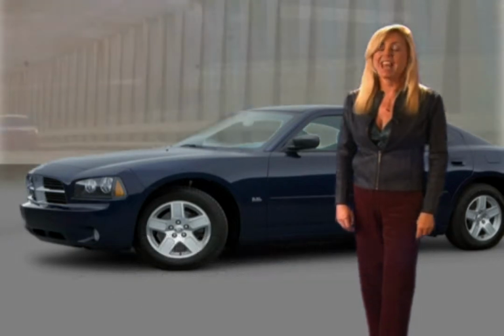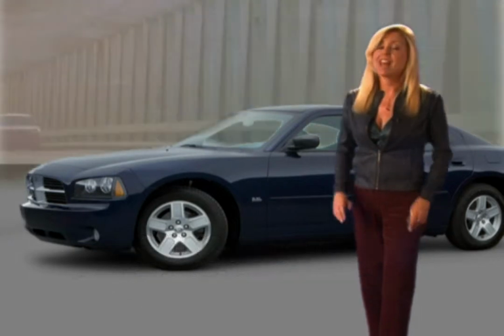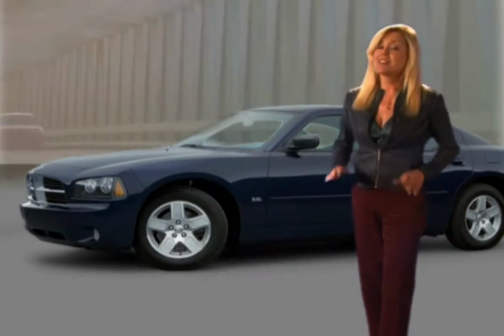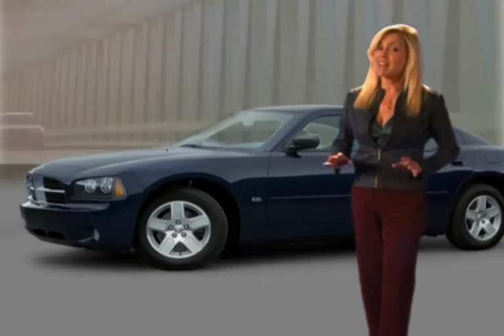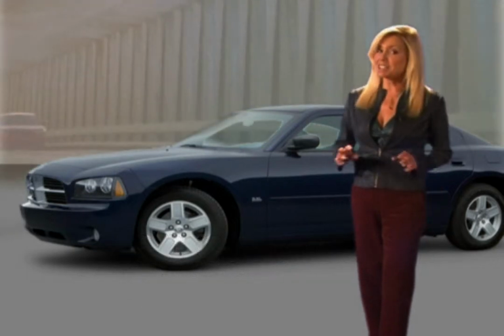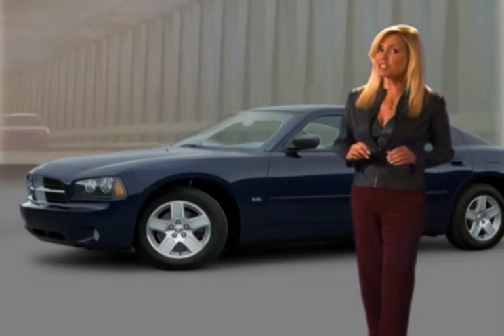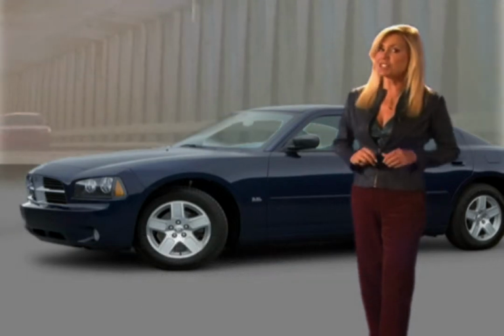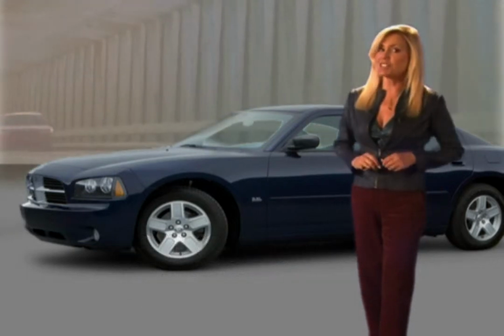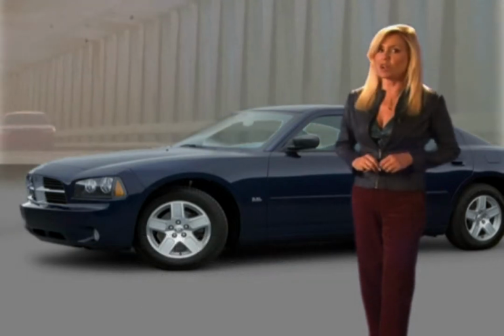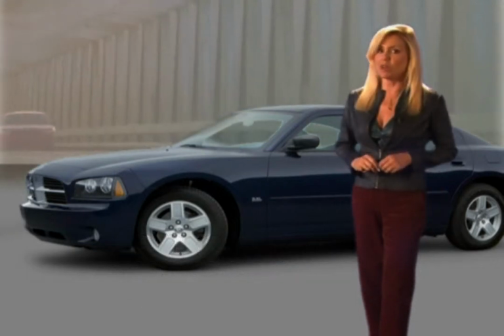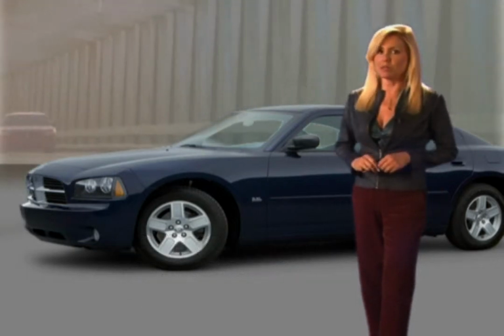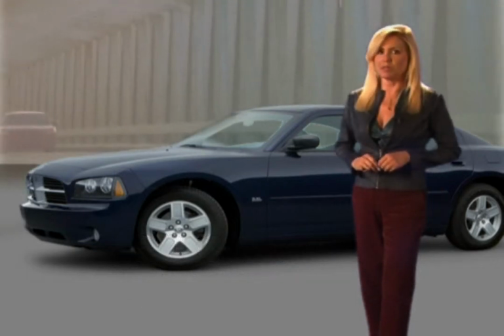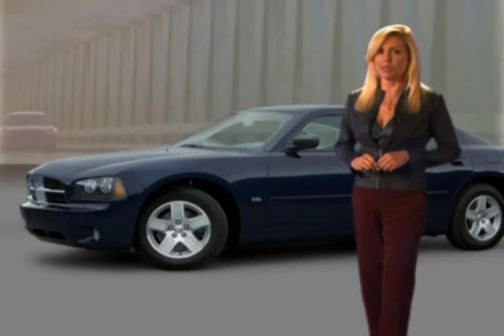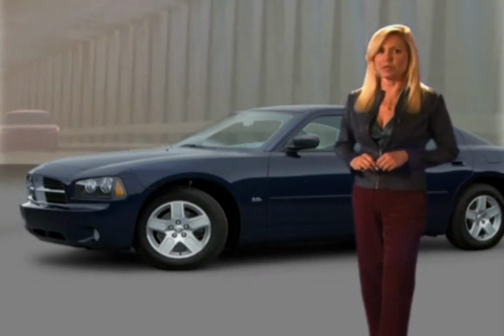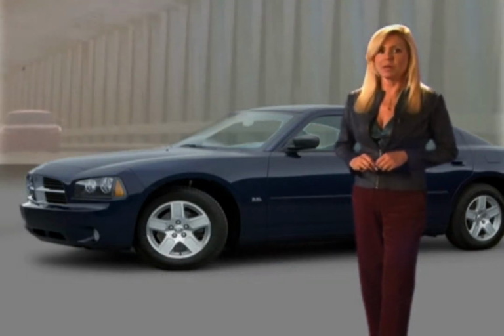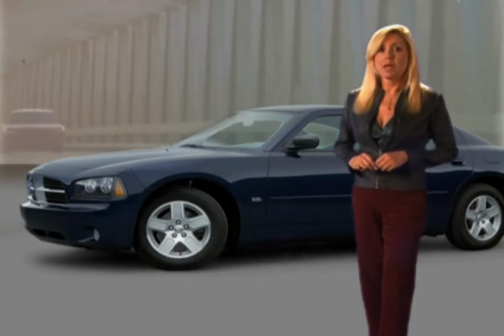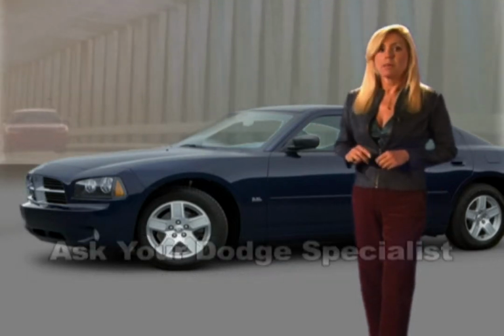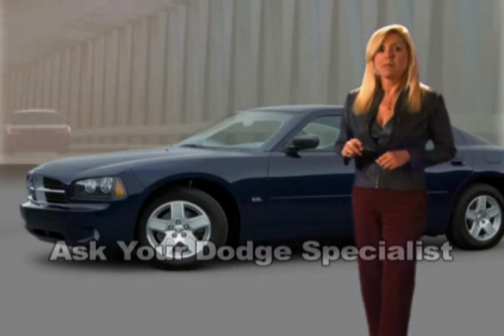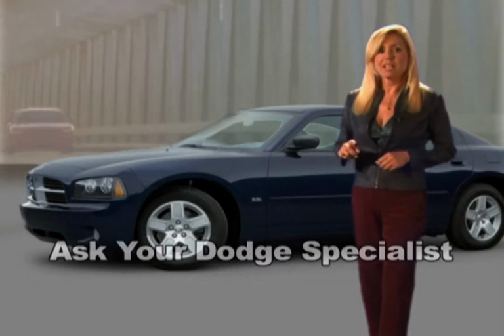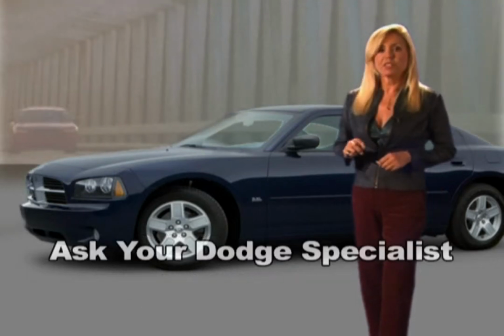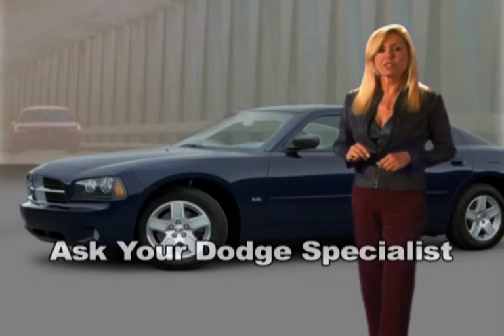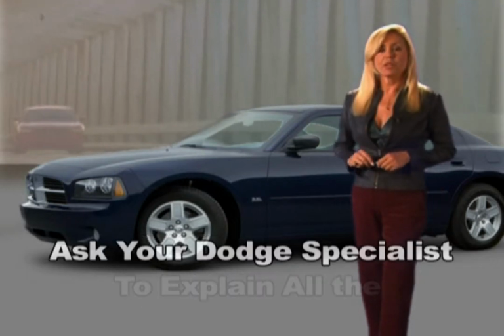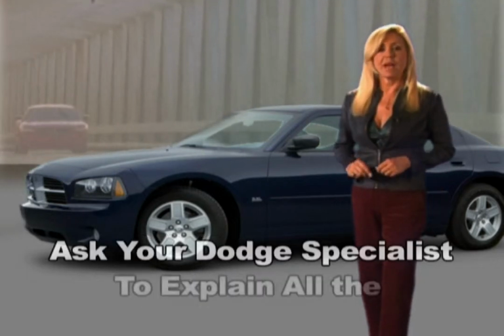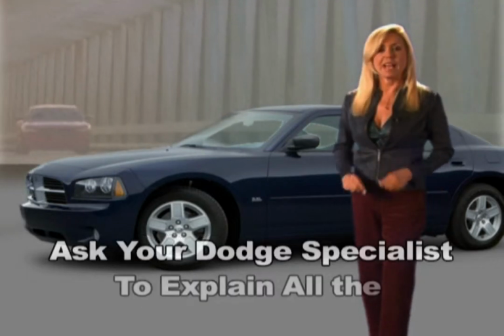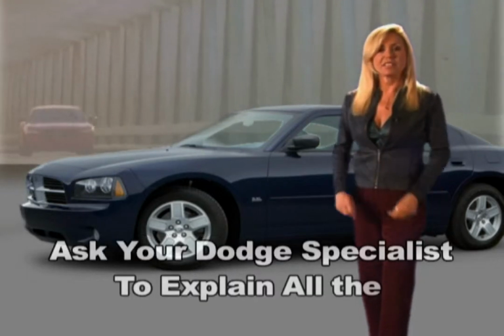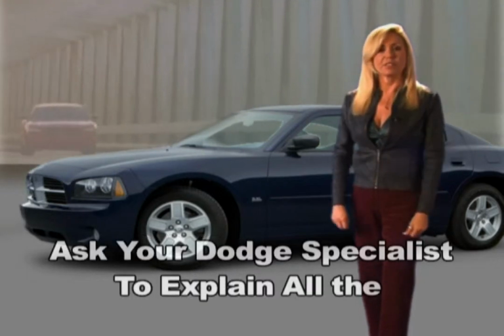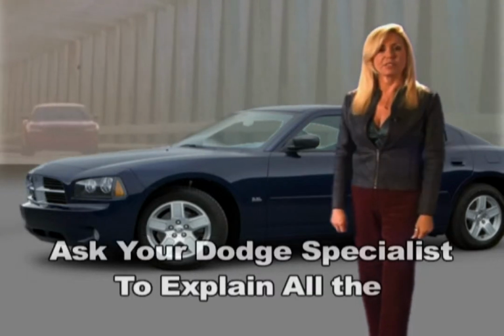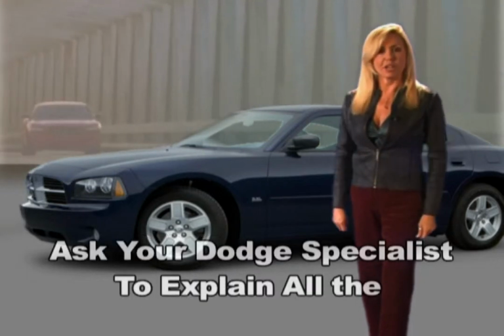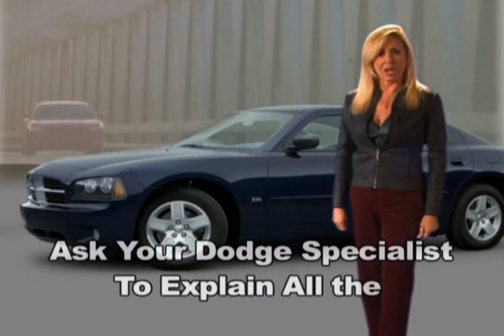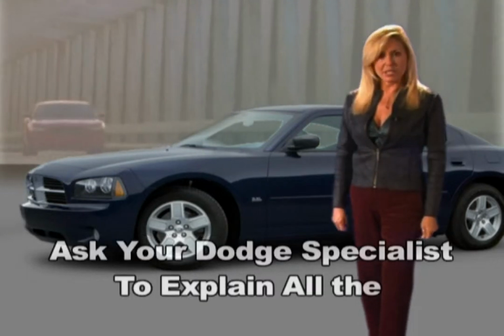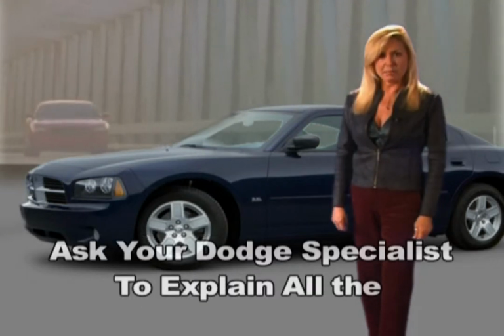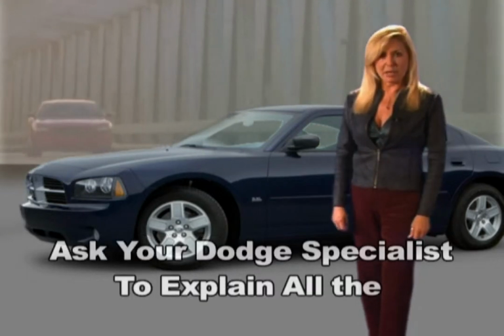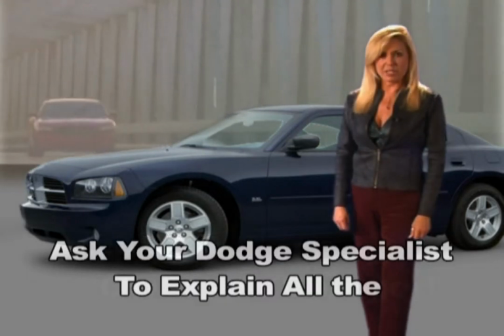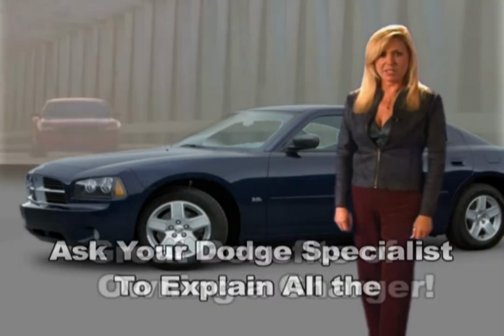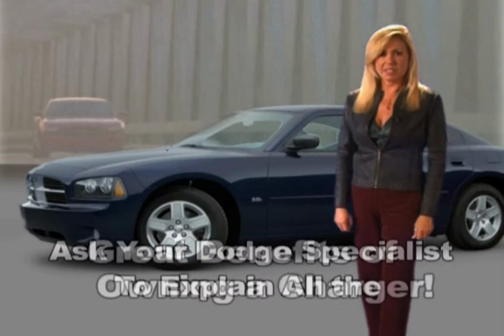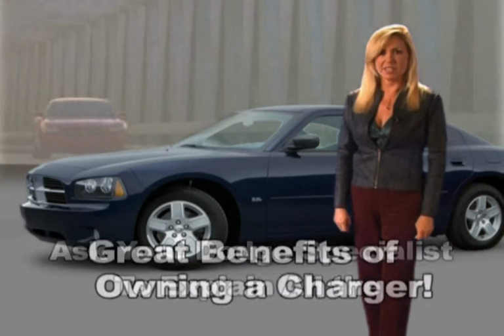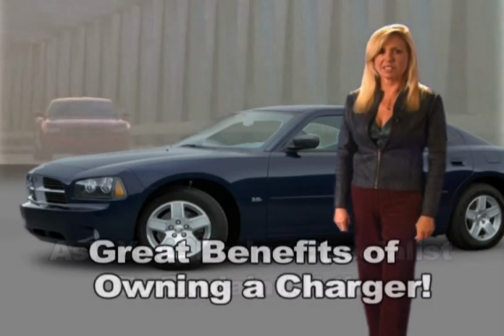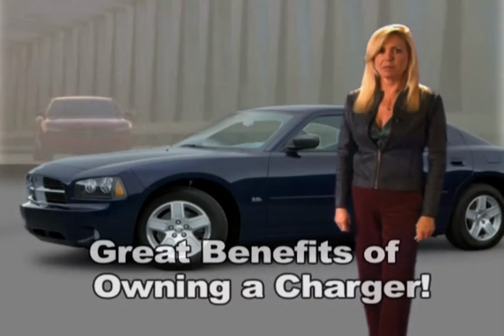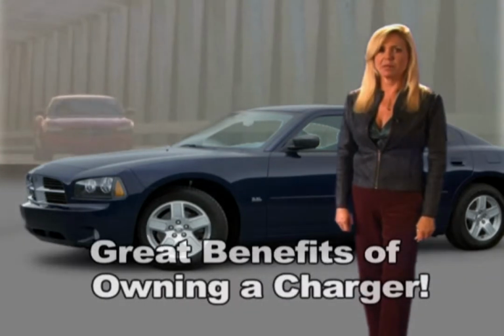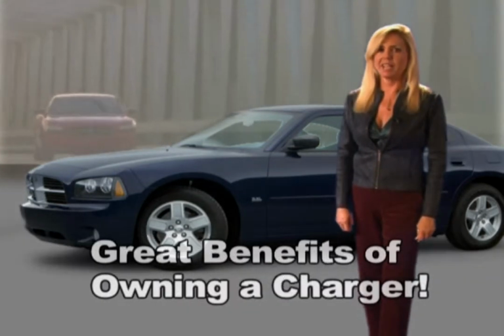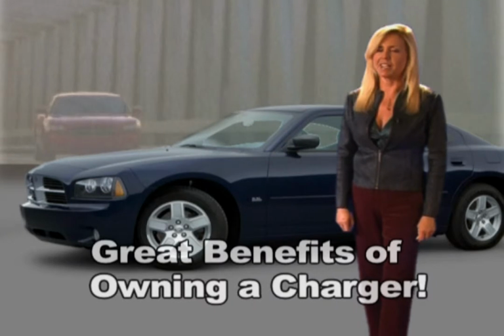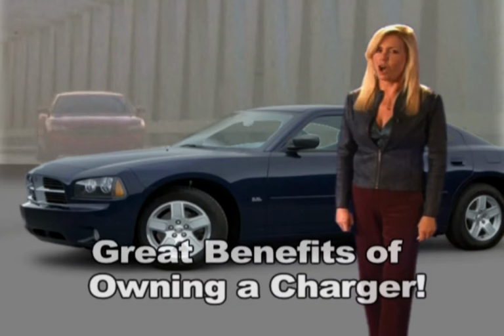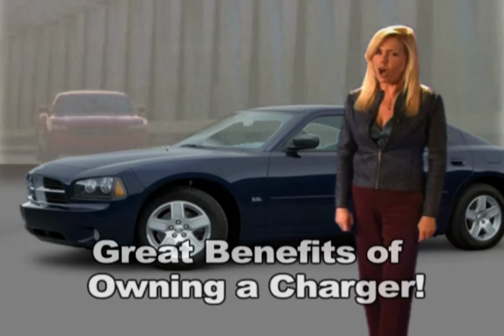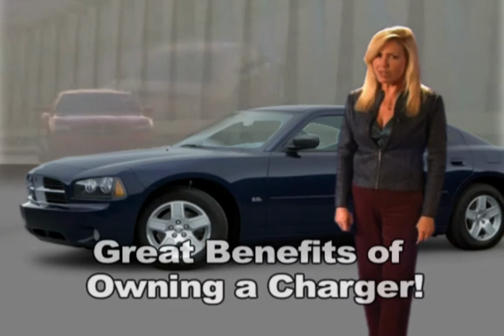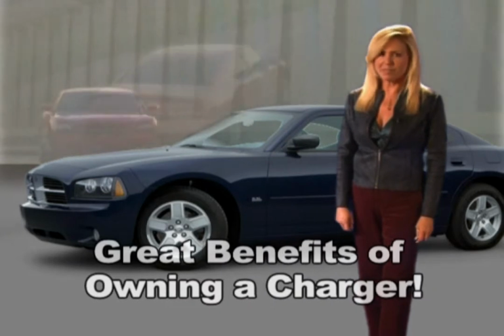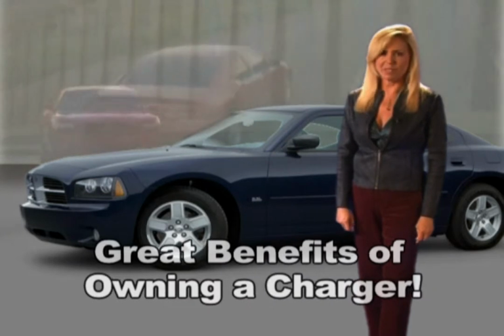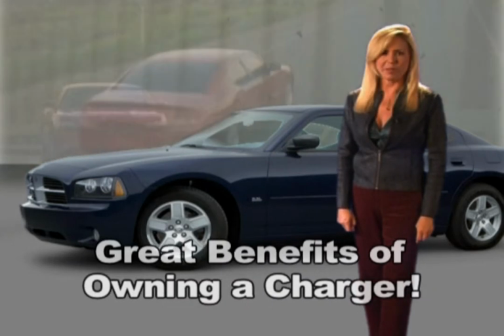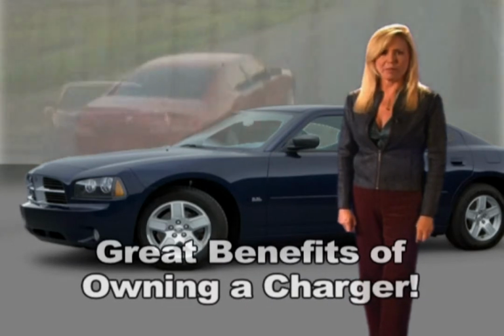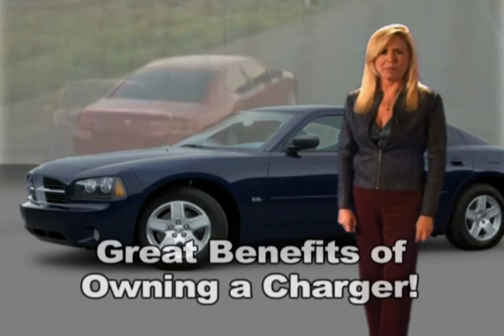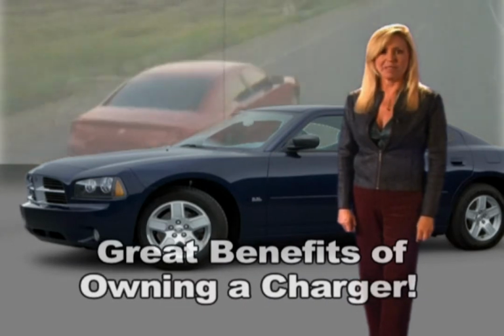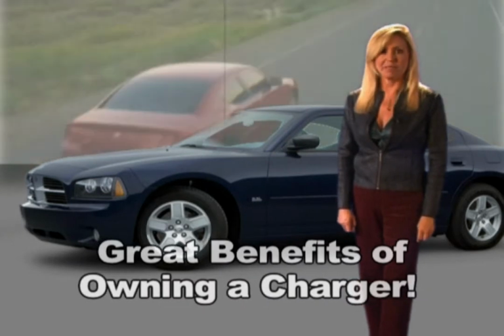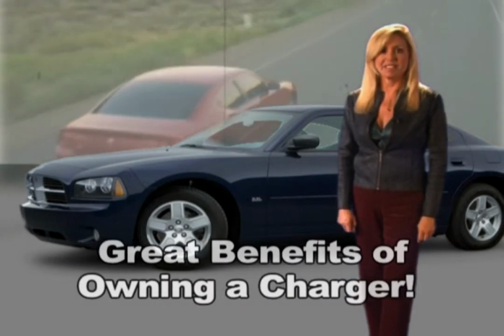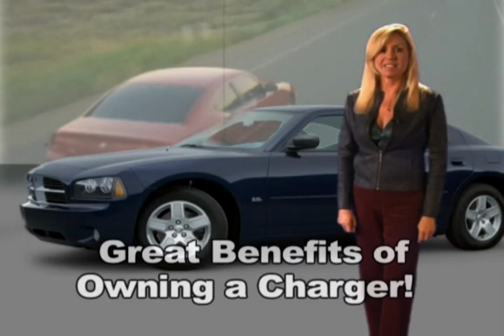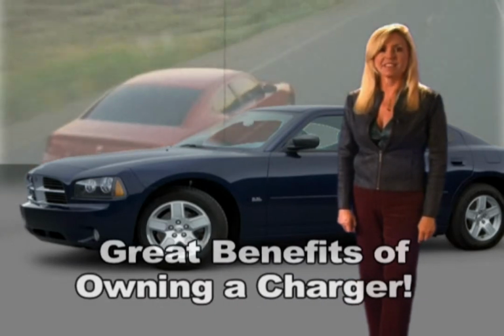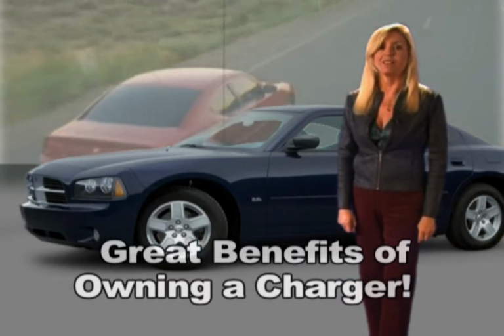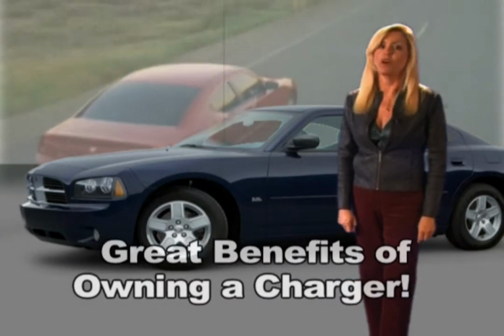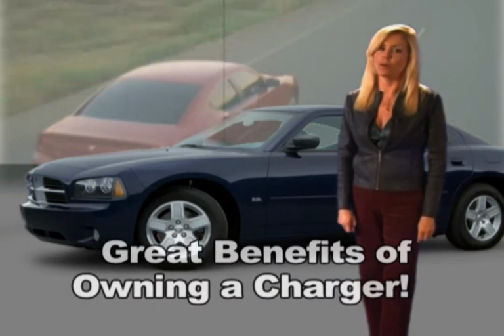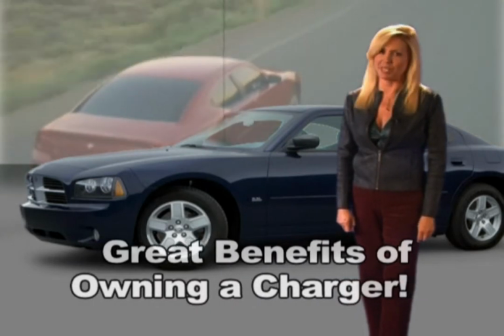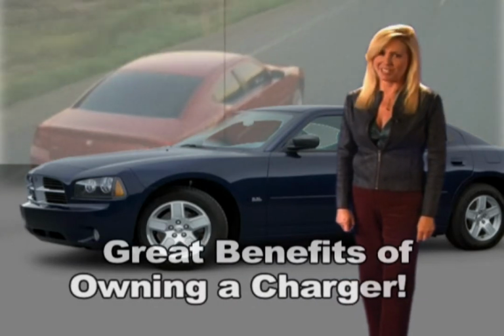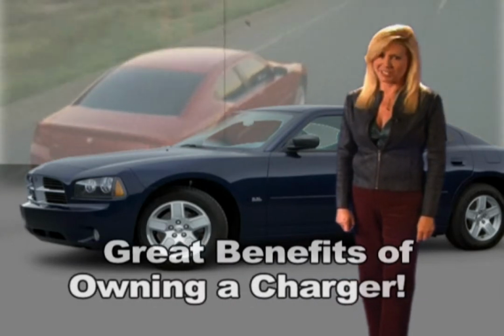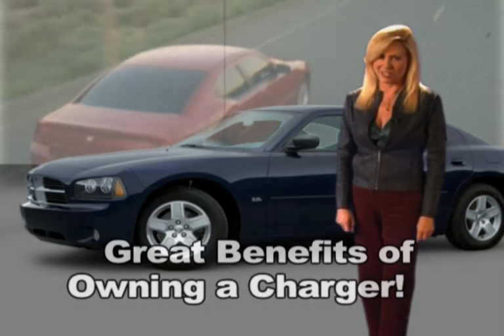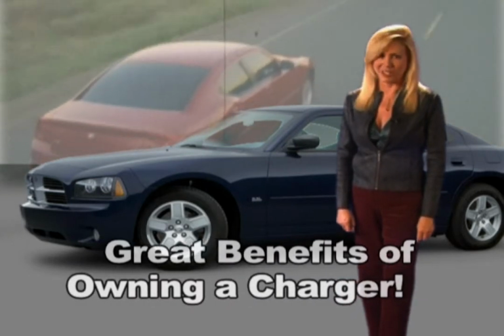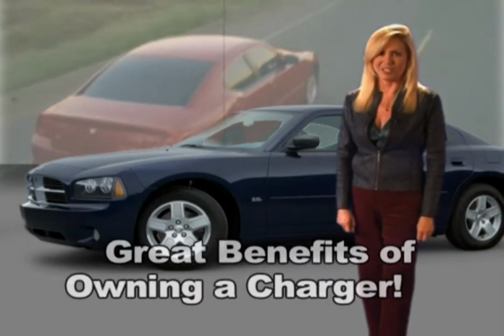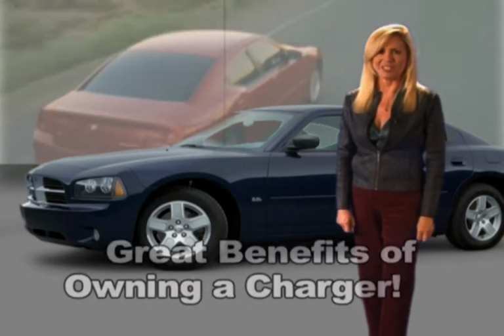That's just an overview. Make sure you ask your Dodge Specialist to explain all of the great benefits of owning a Charger.